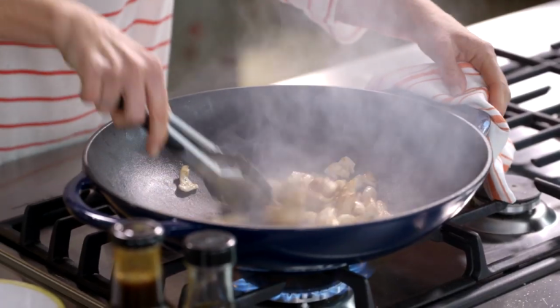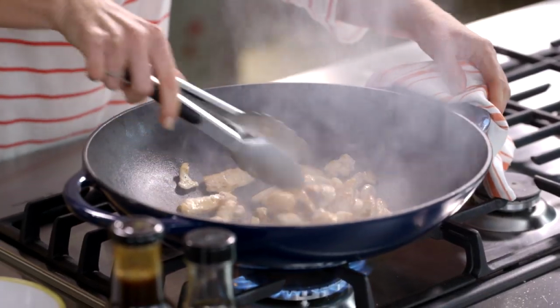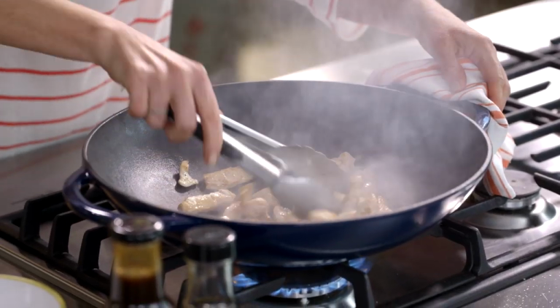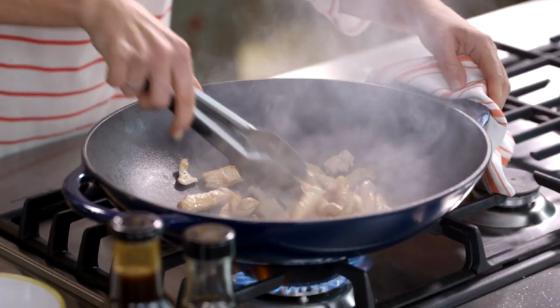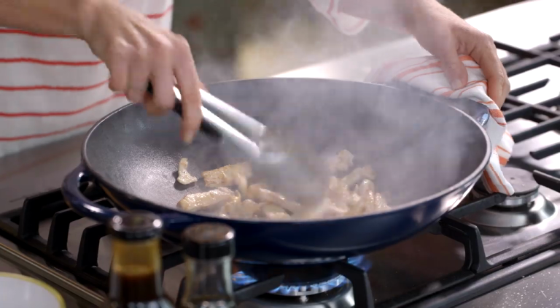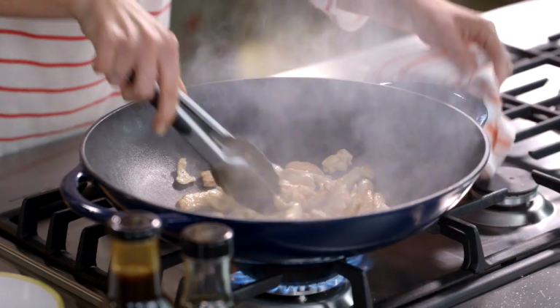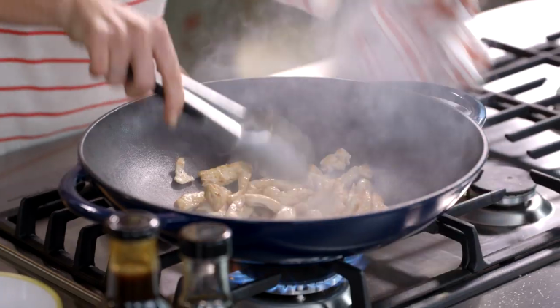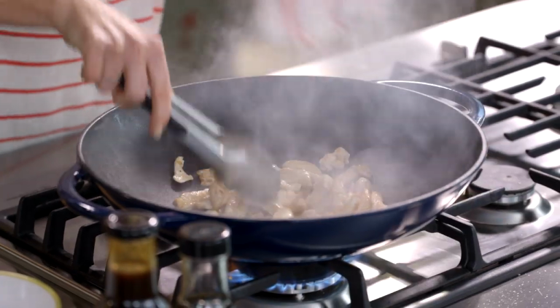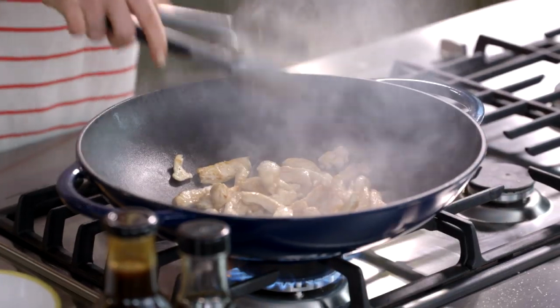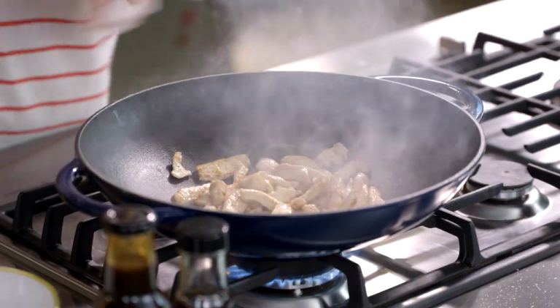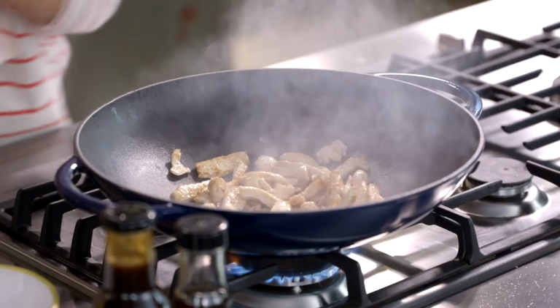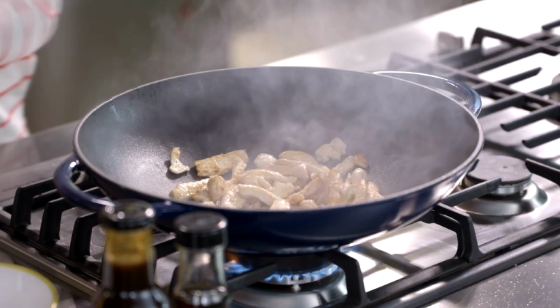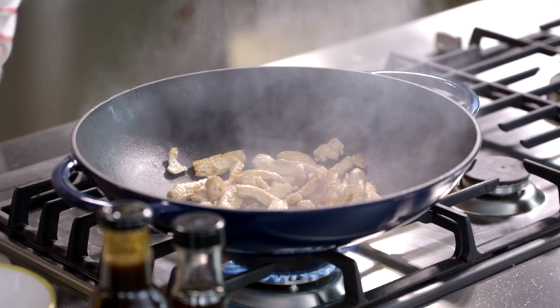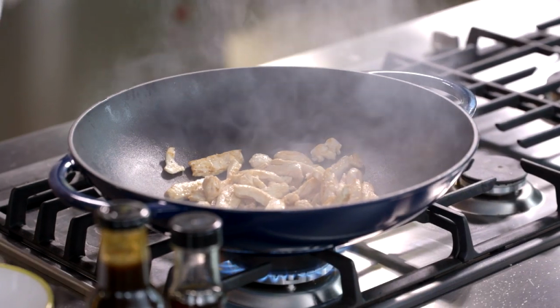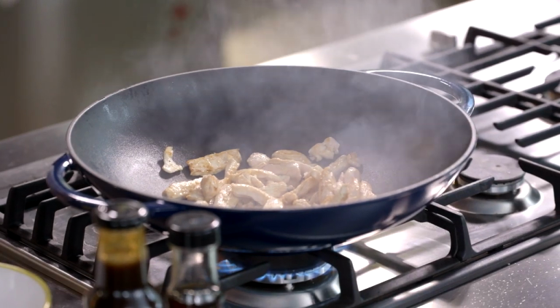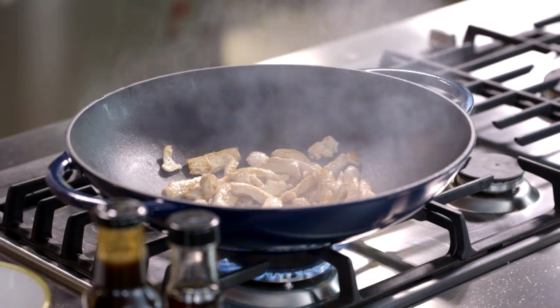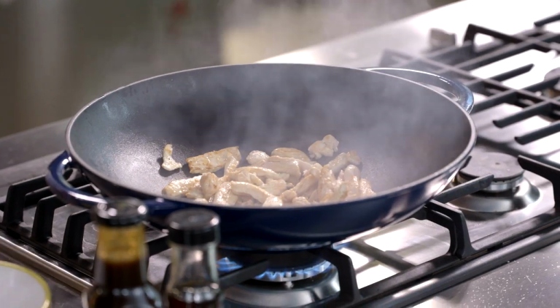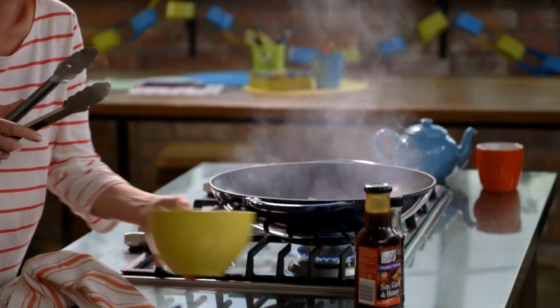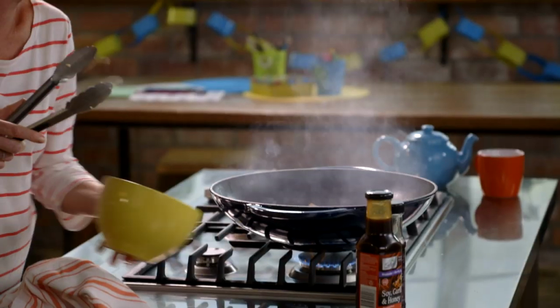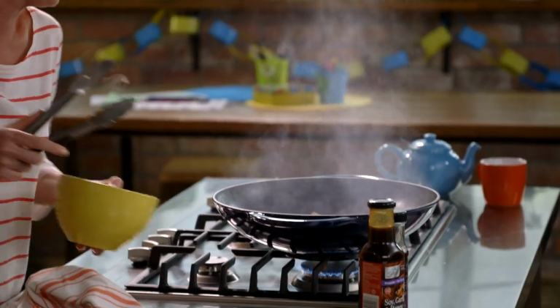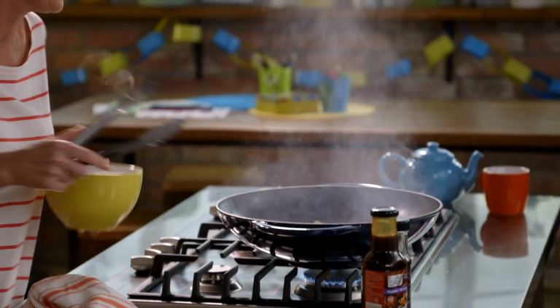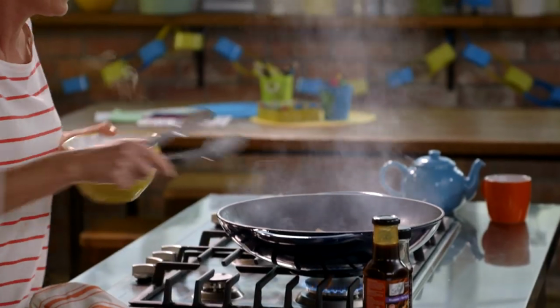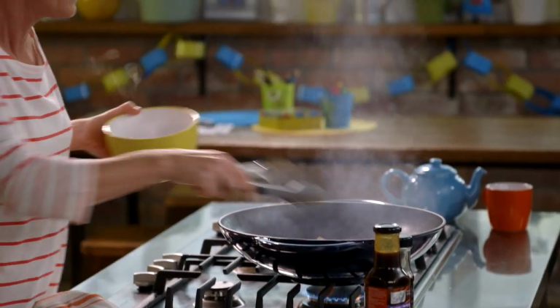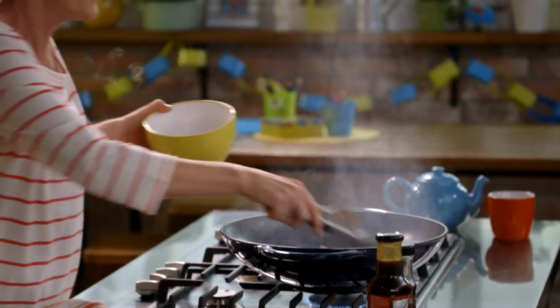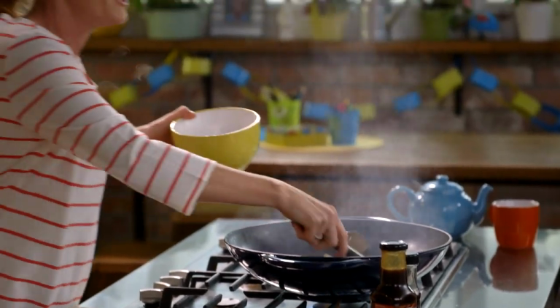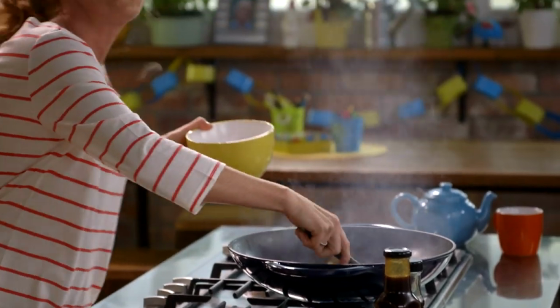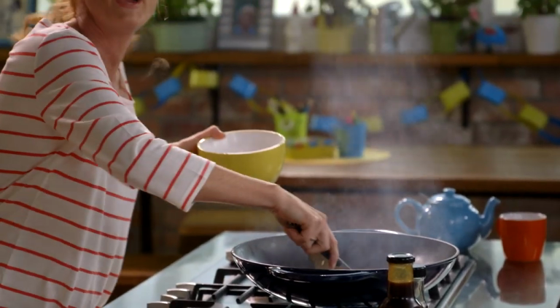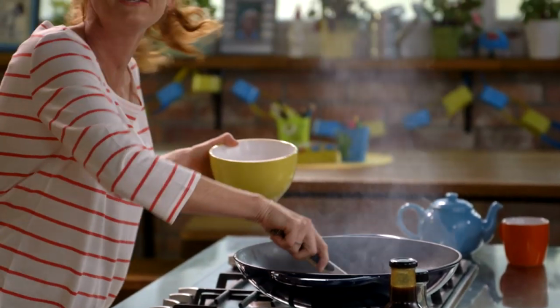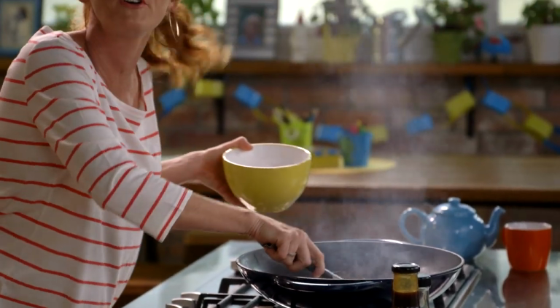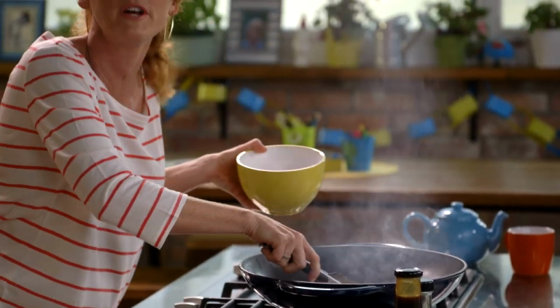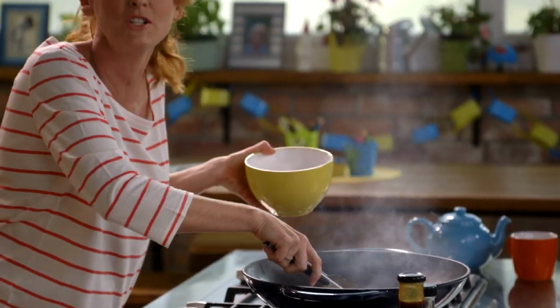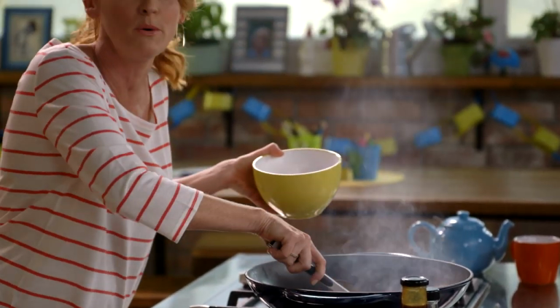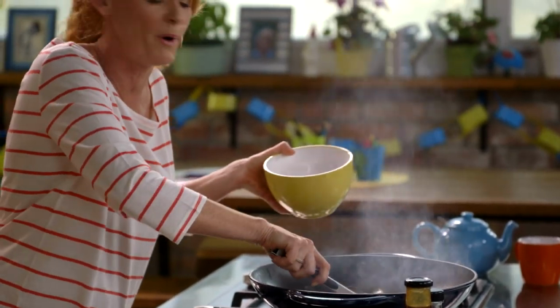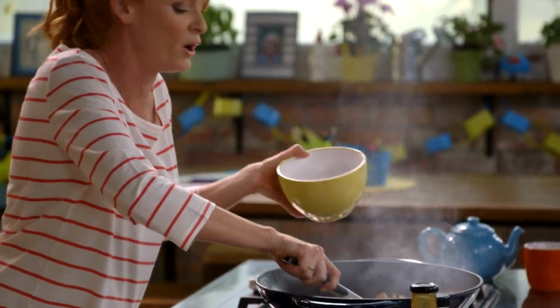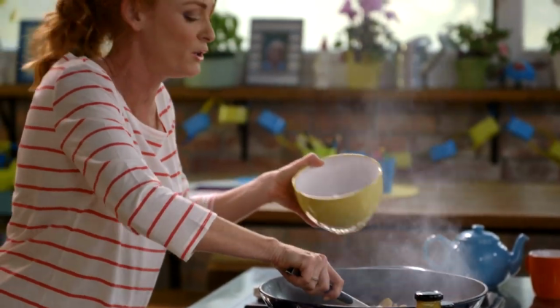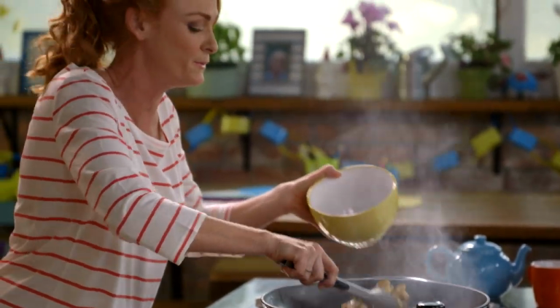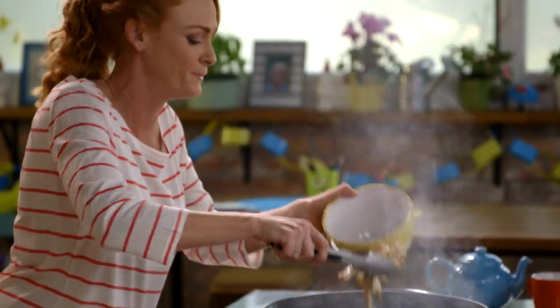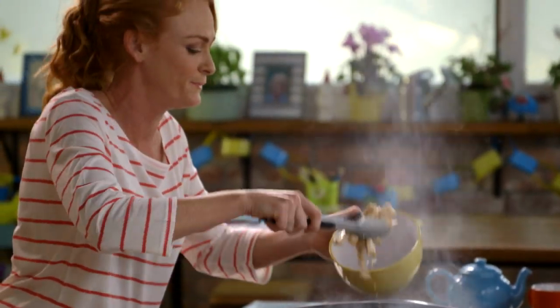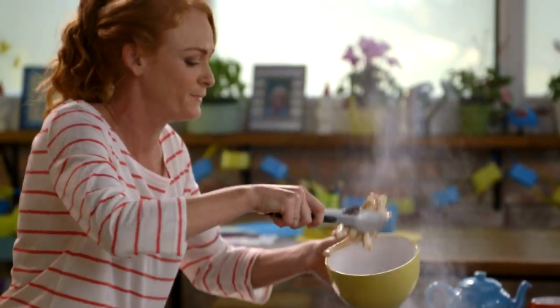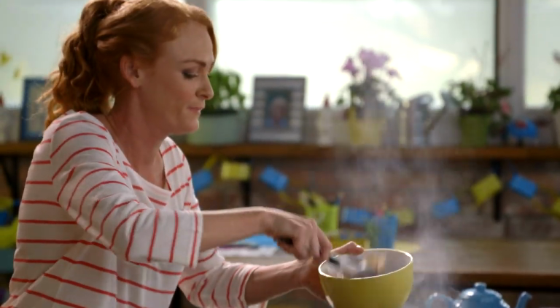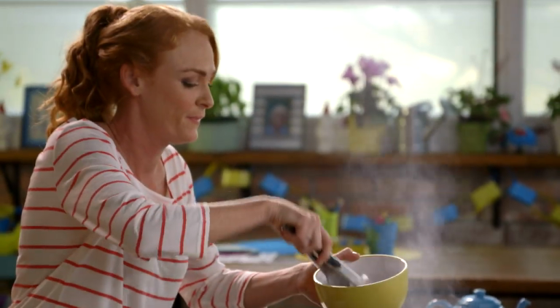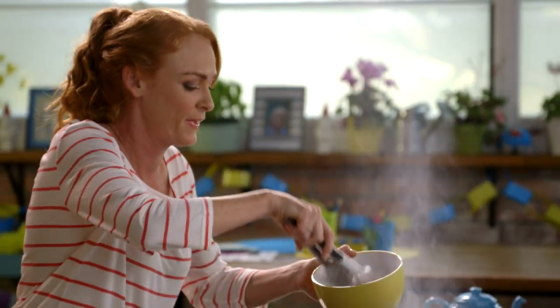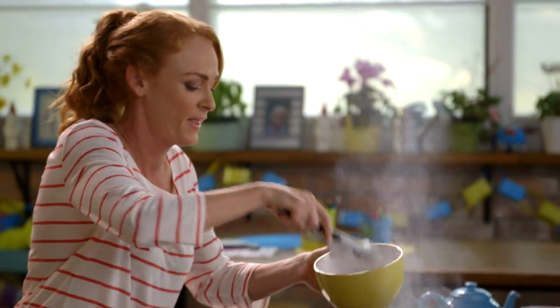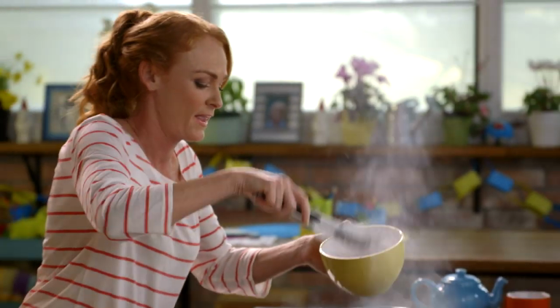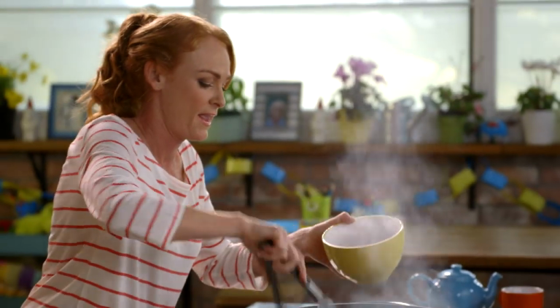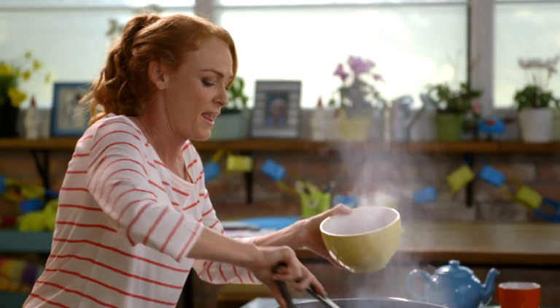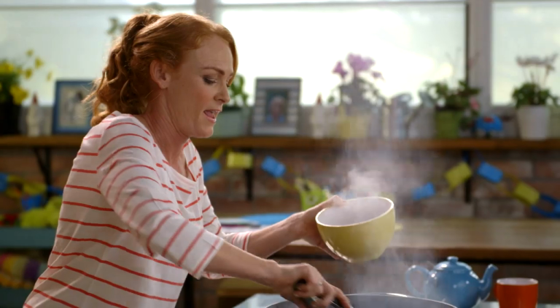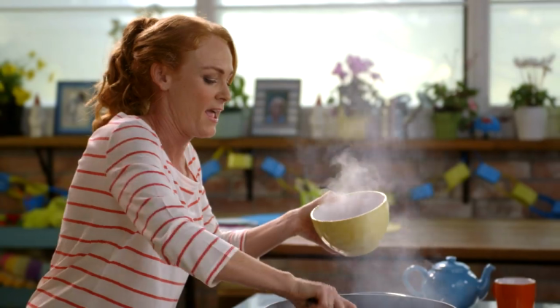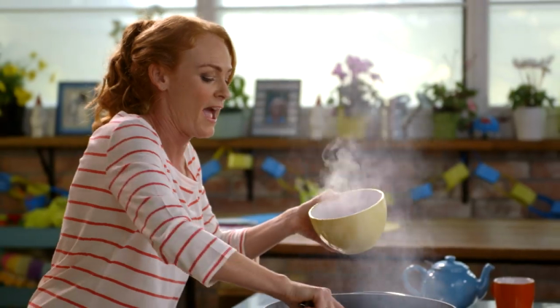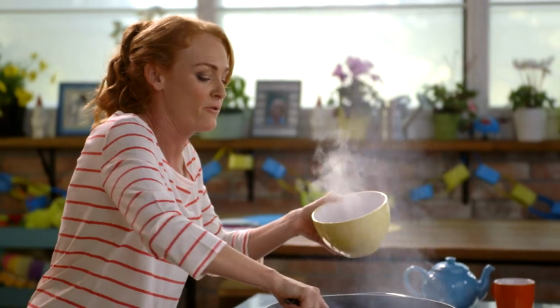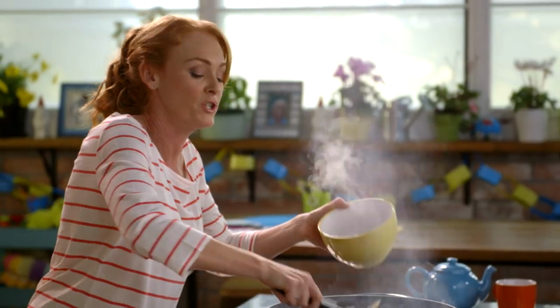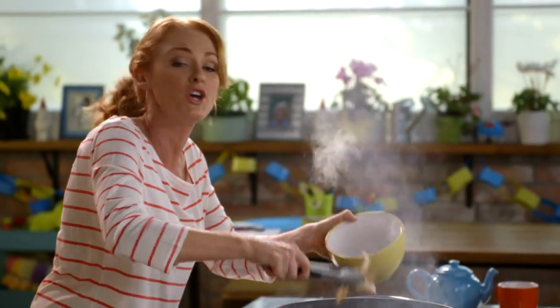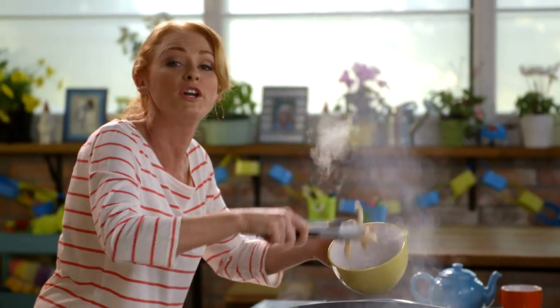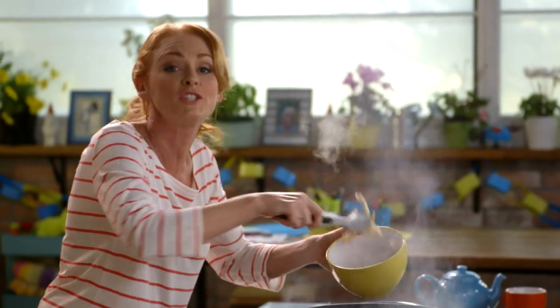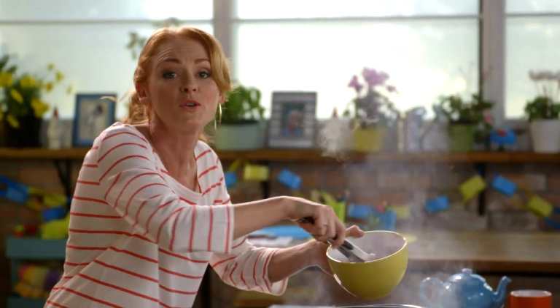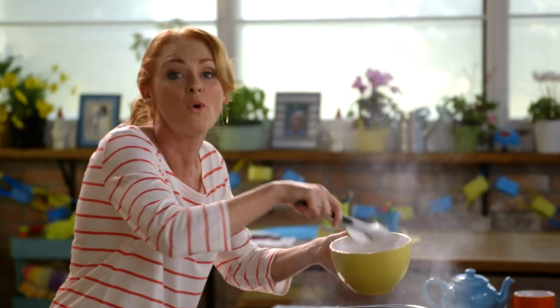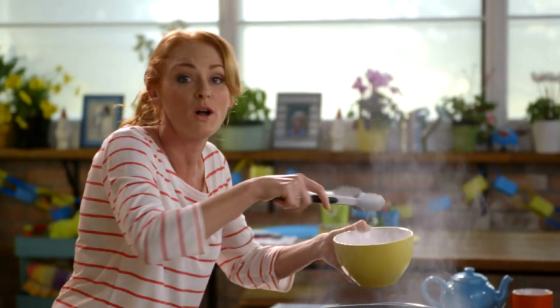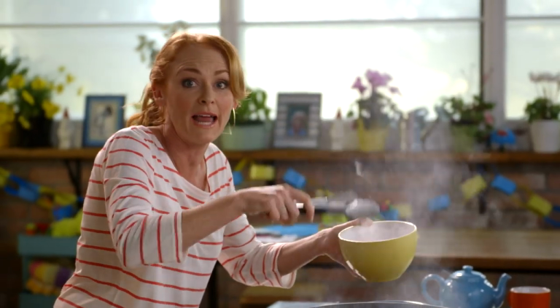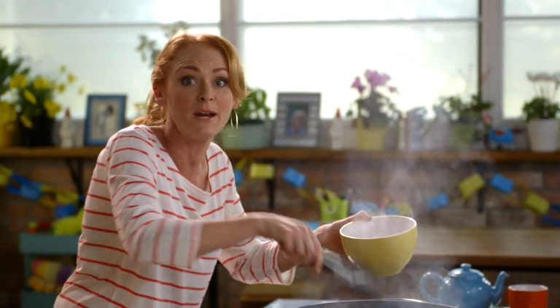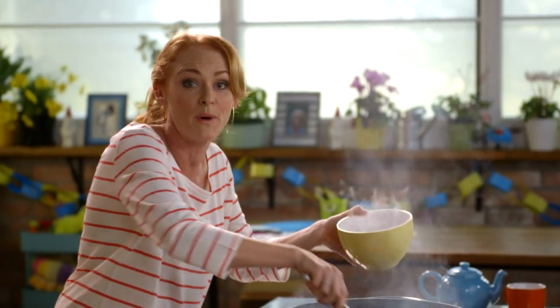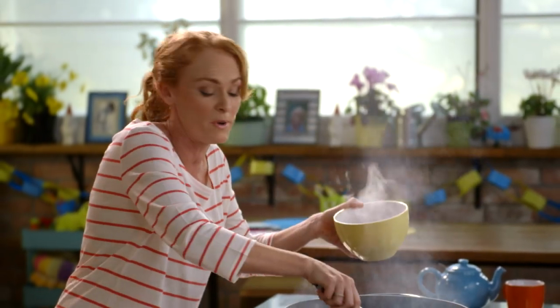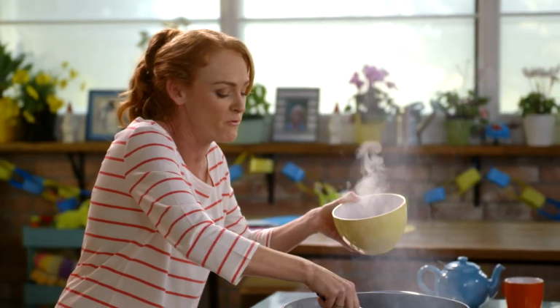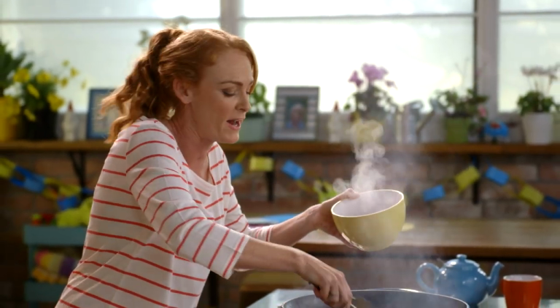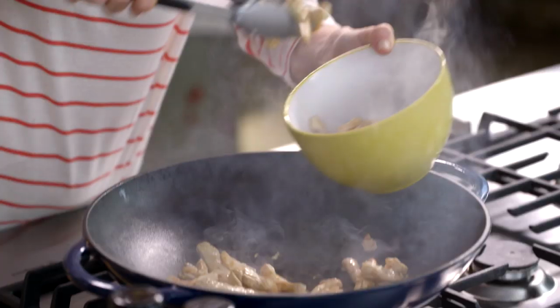Okay, this is ready to come off. I'm just going to transfer it into a bowl and return it to the wok later when we're ready.